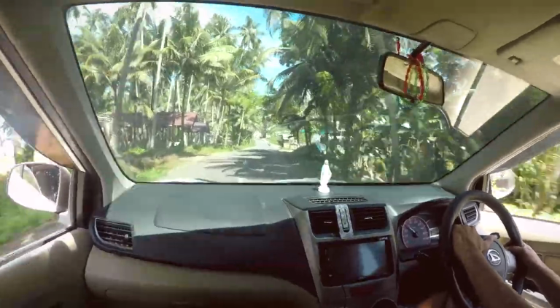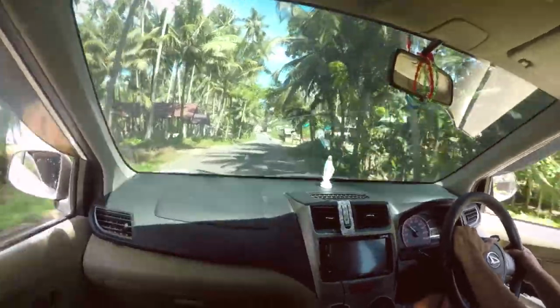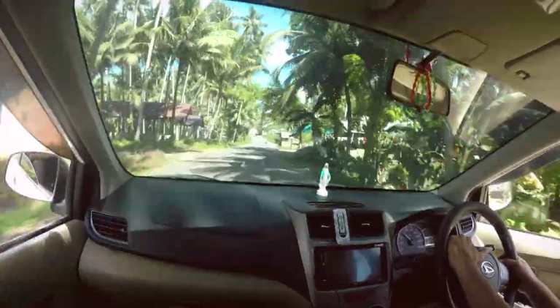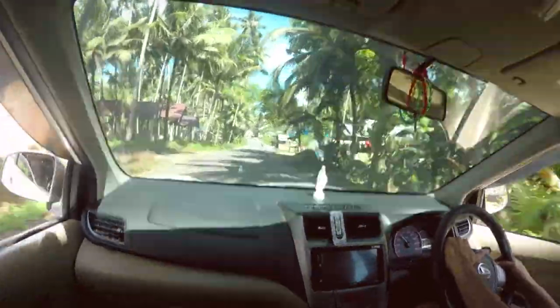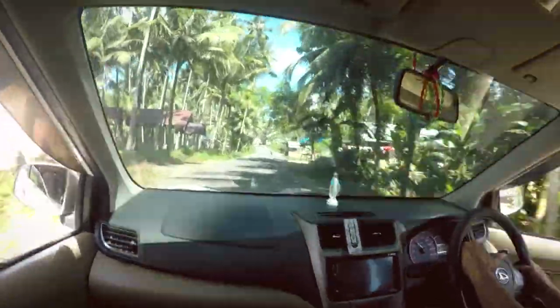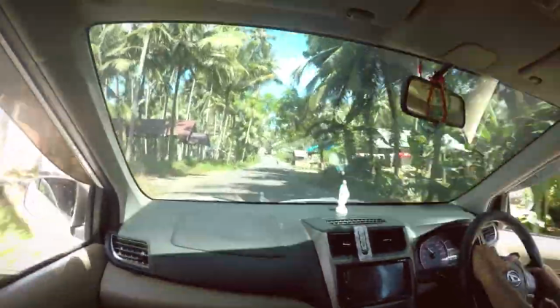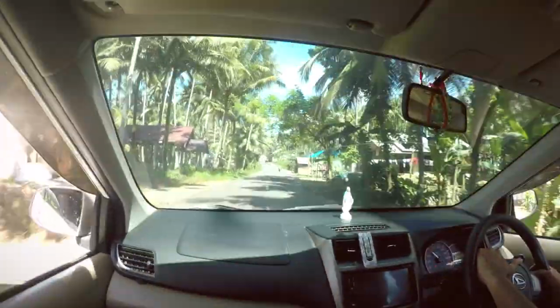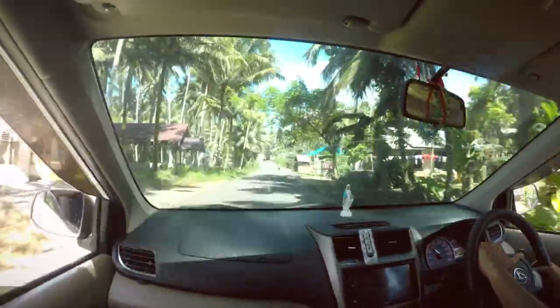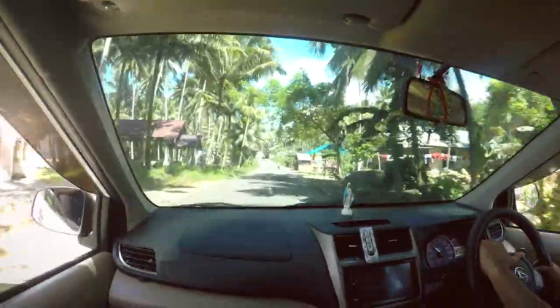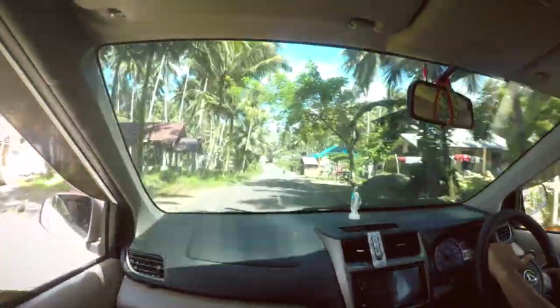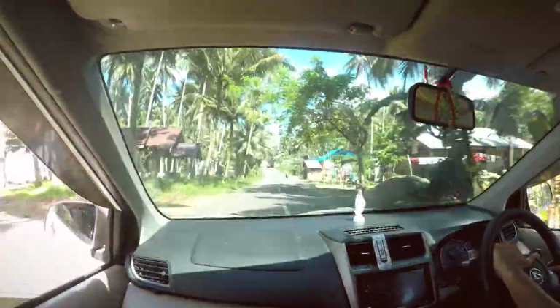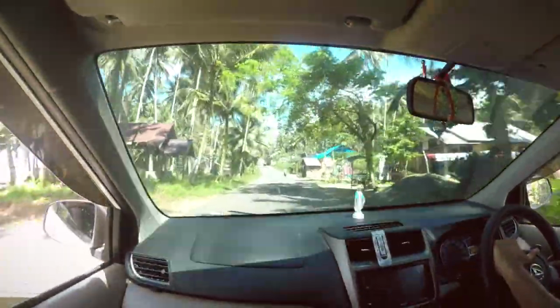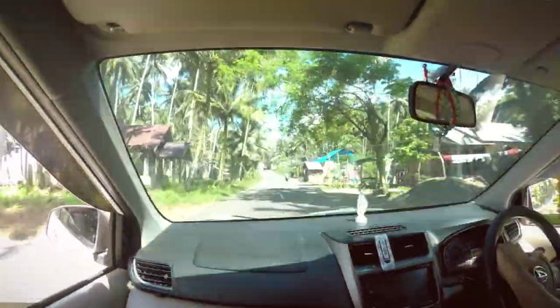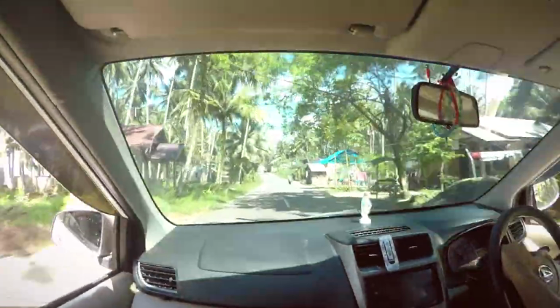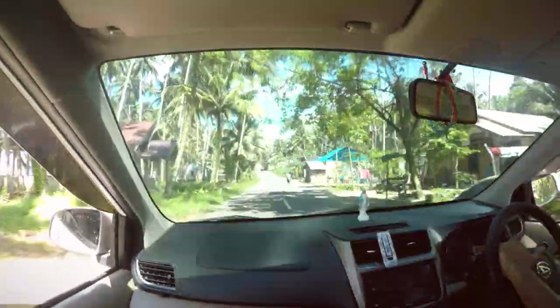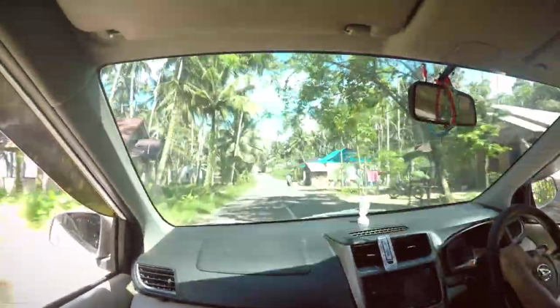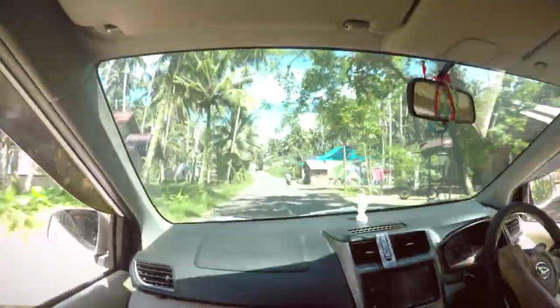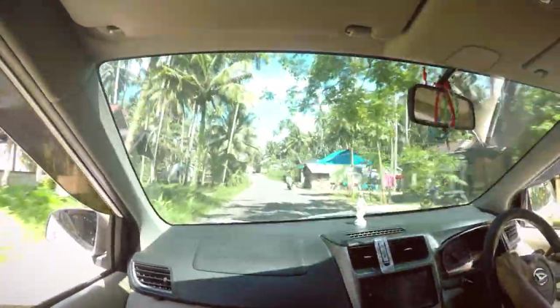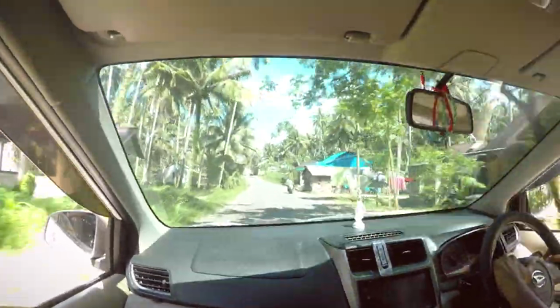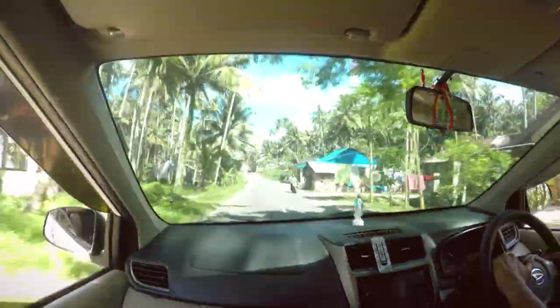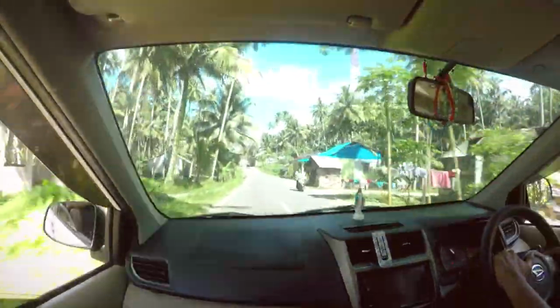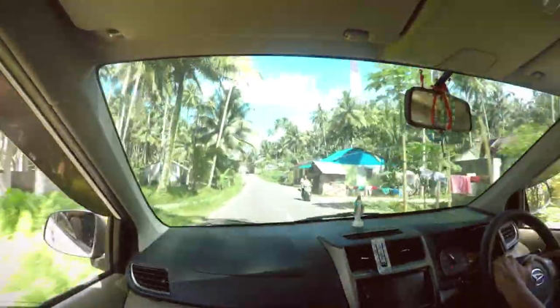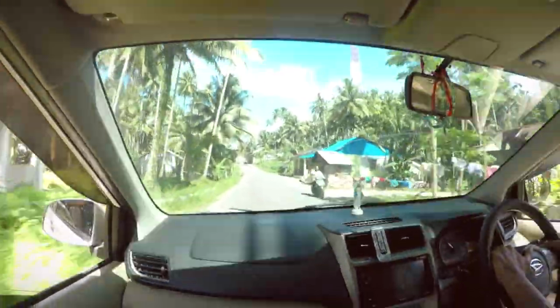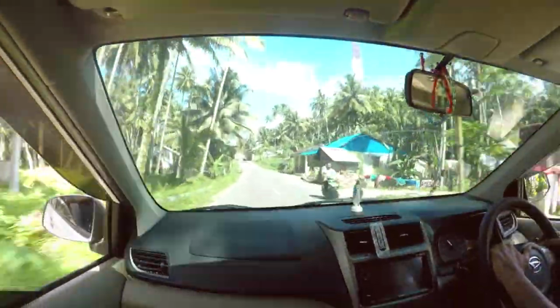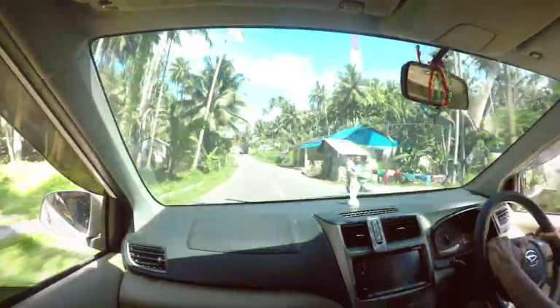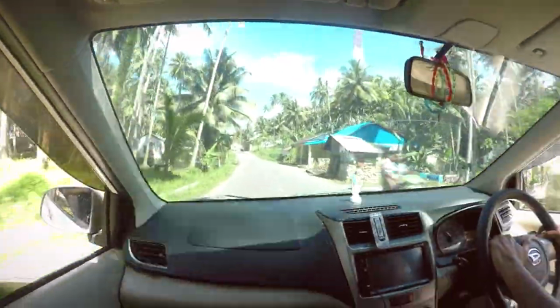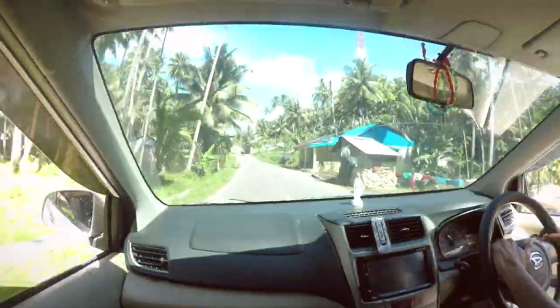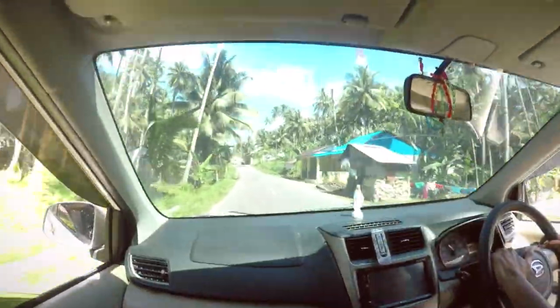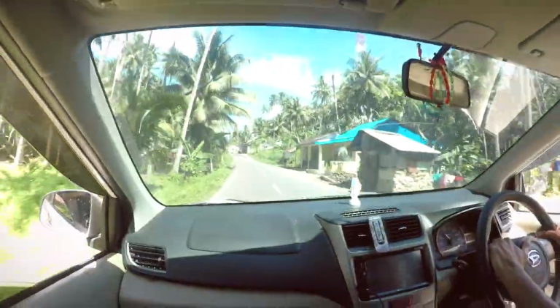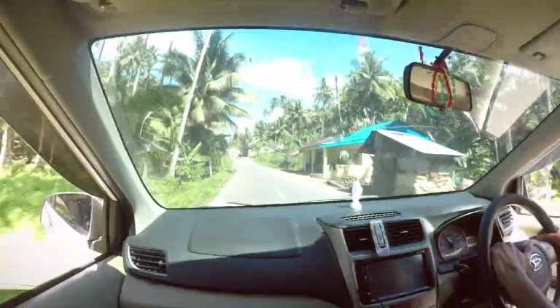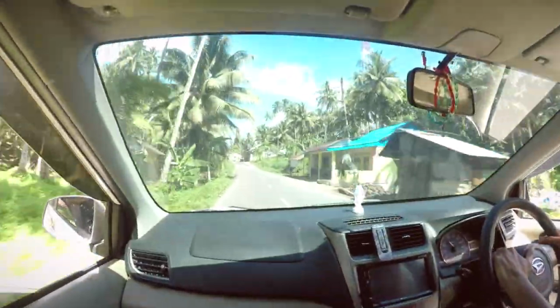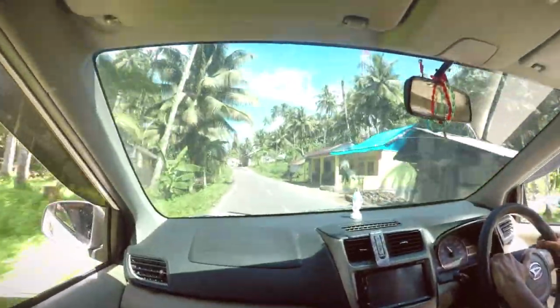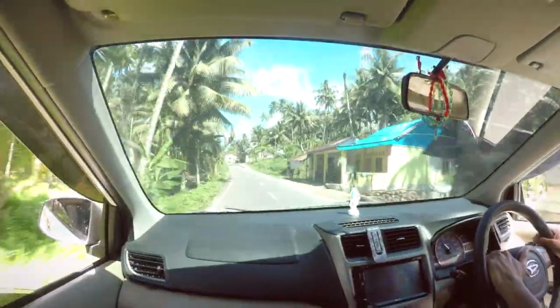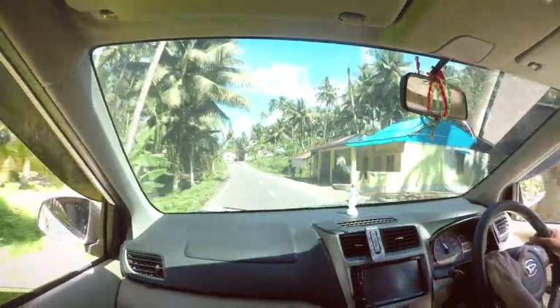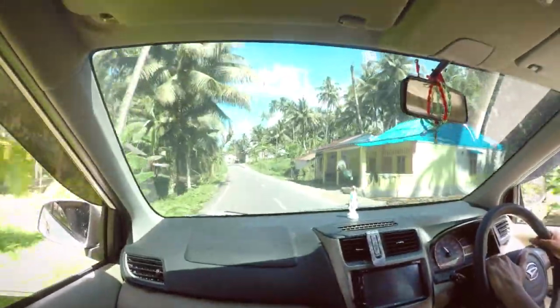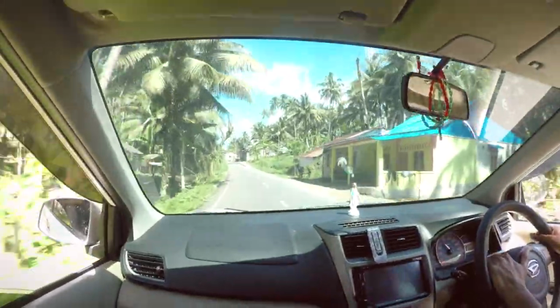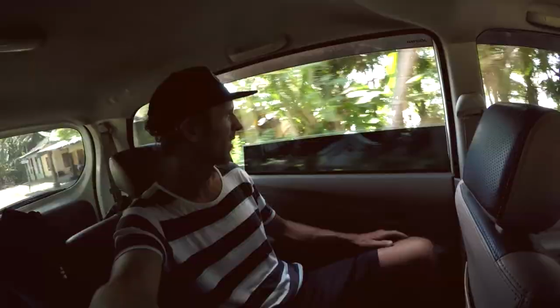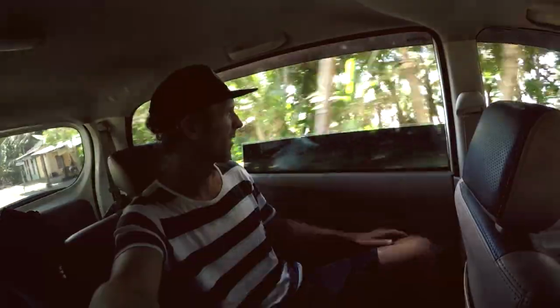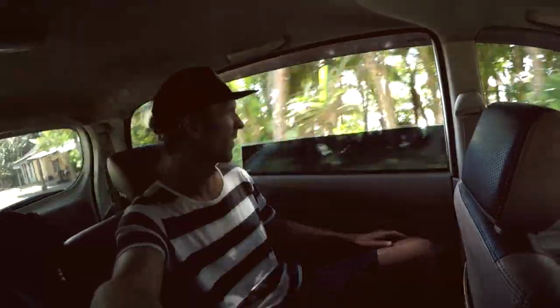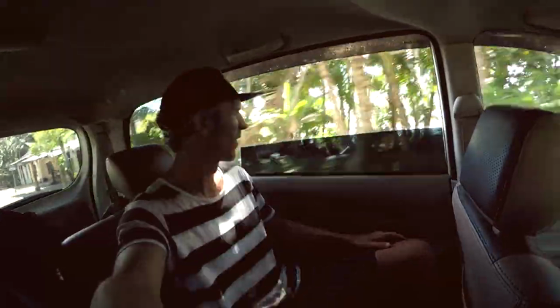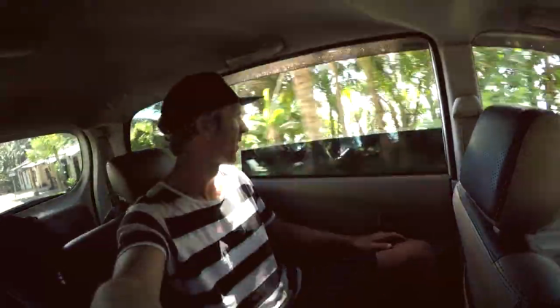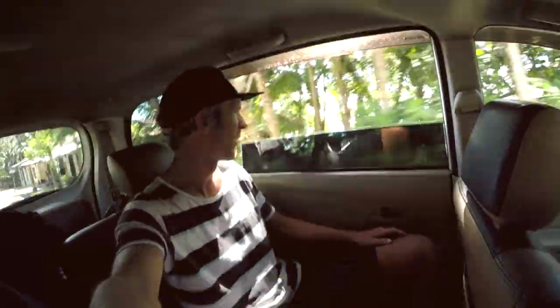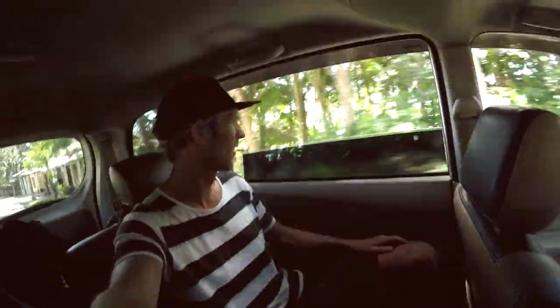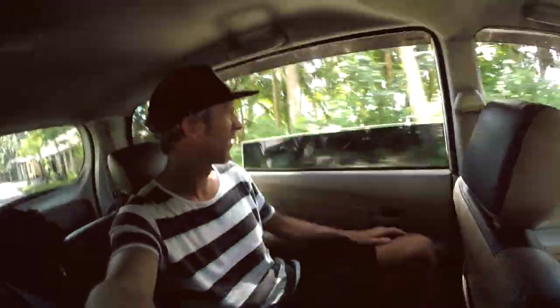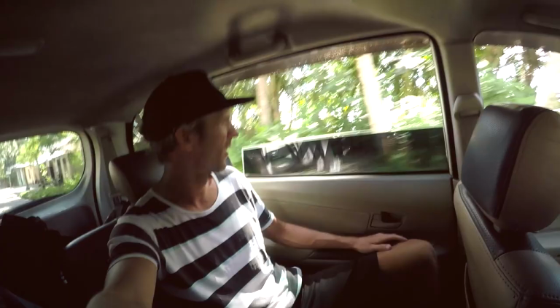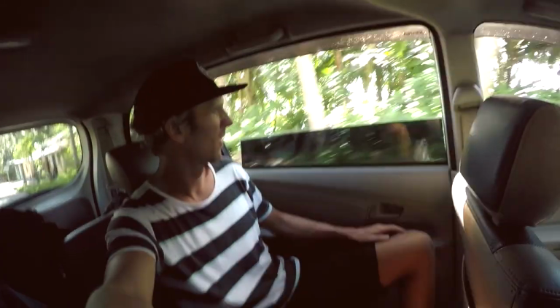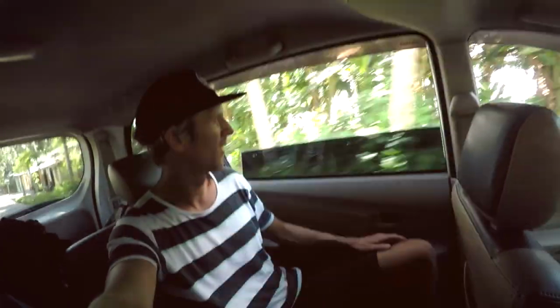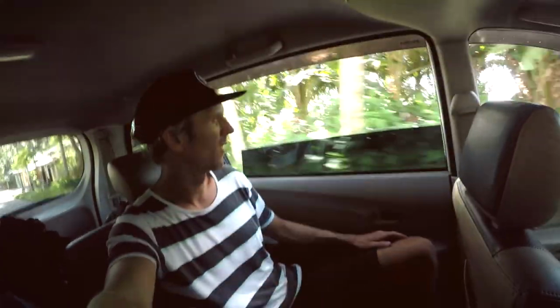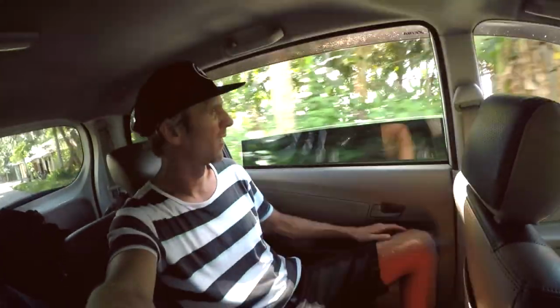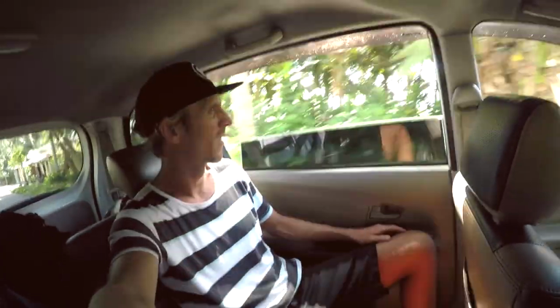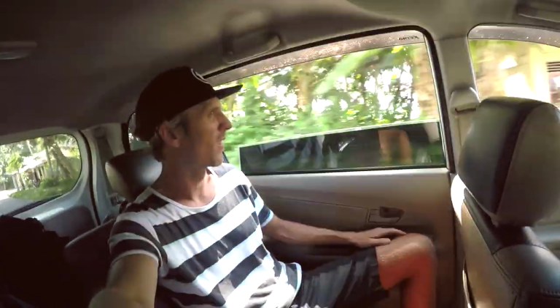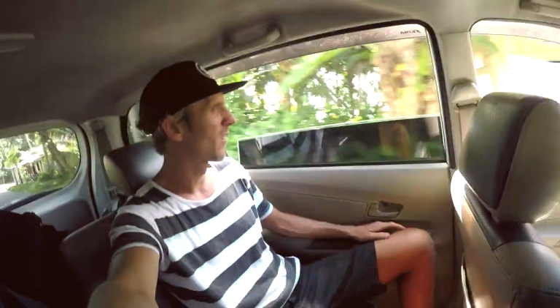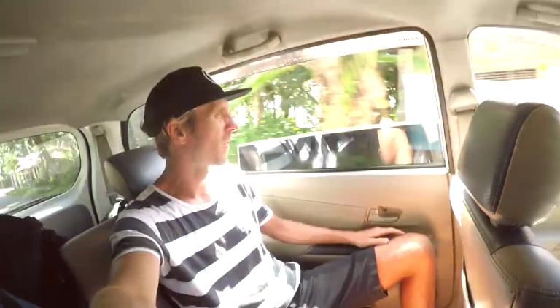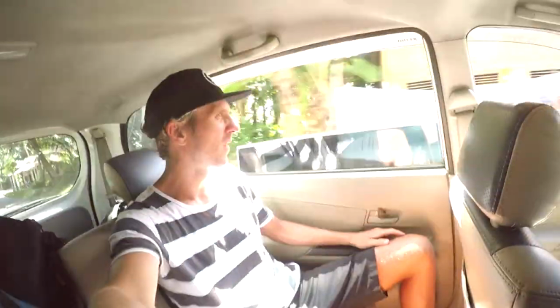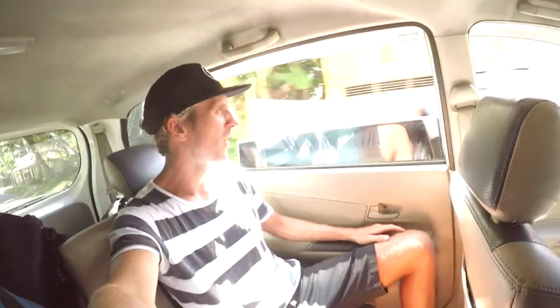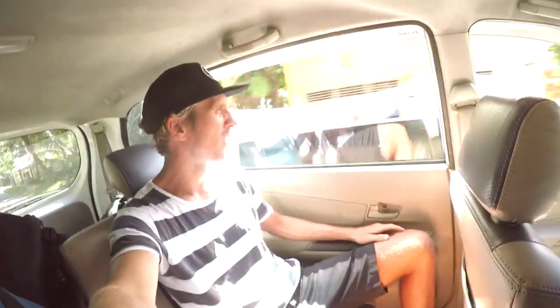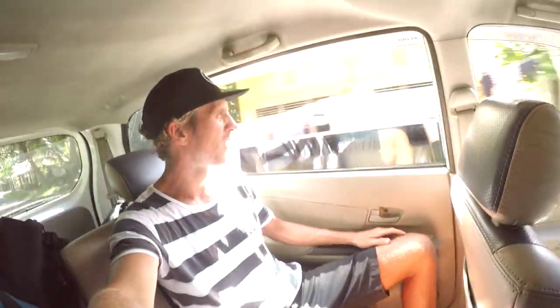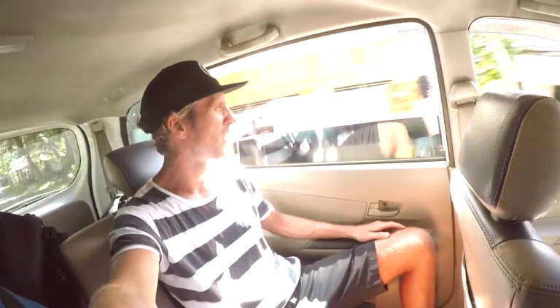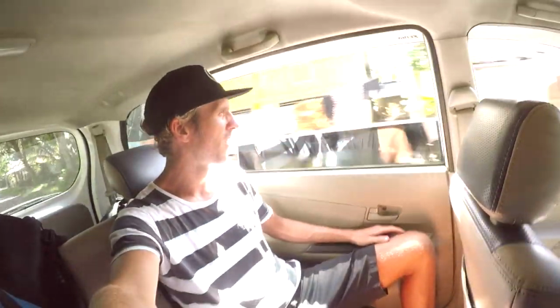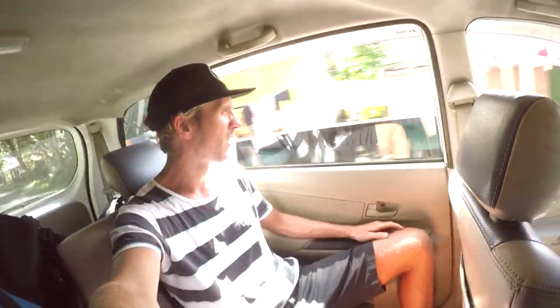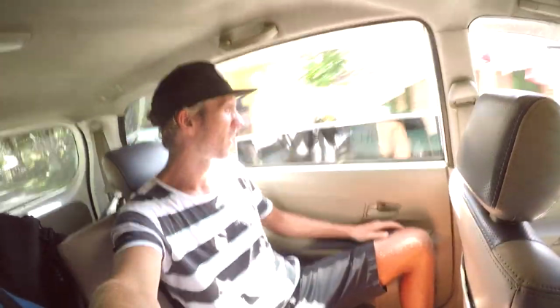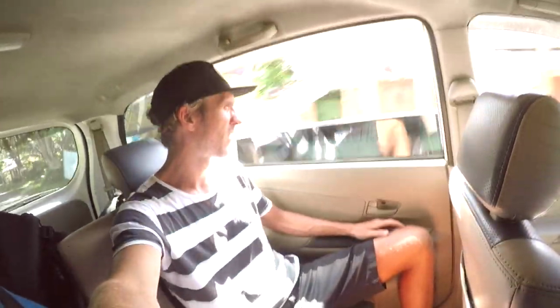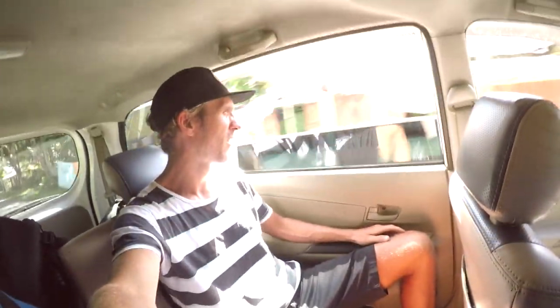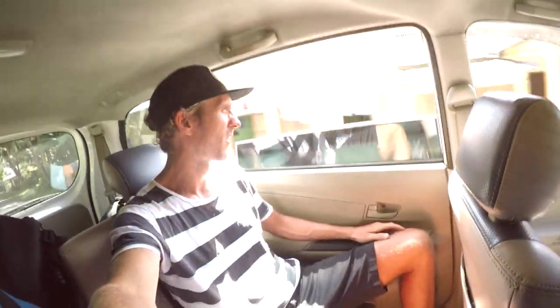From the airport you have to take a taxi to Lagundri Bay, which is a two and a half hour drive and it costs 400,000 rupiah.